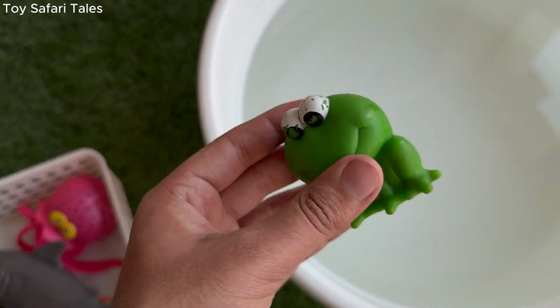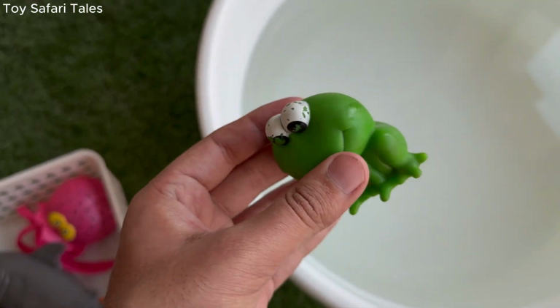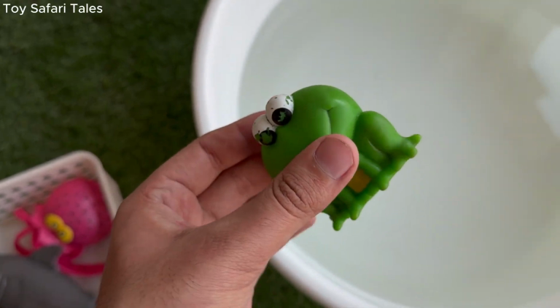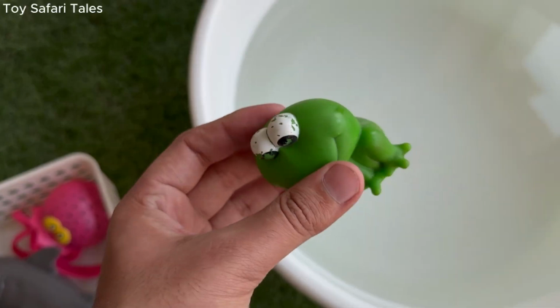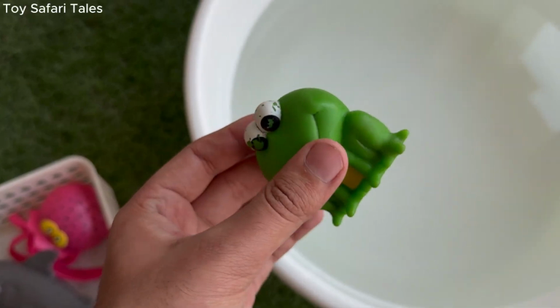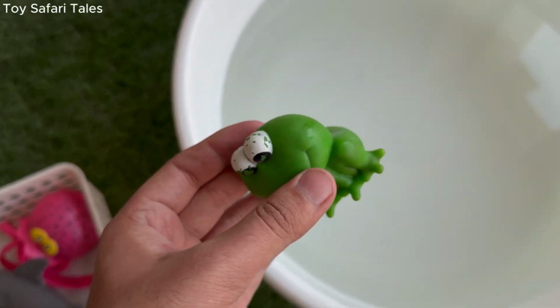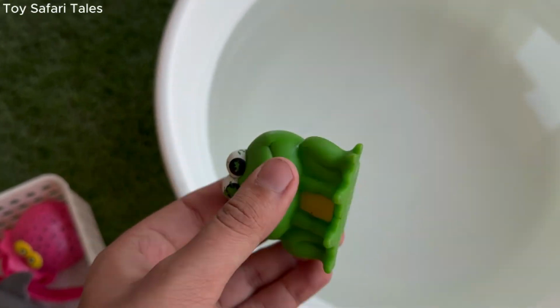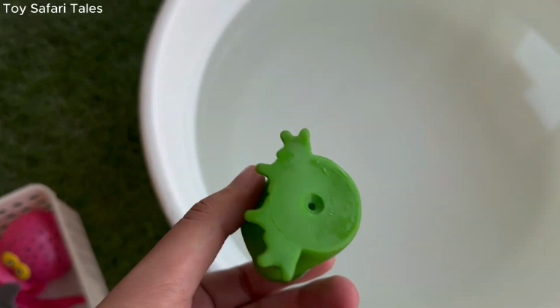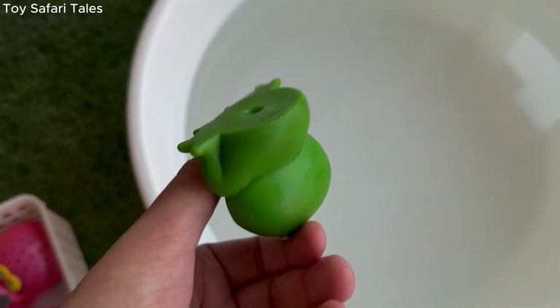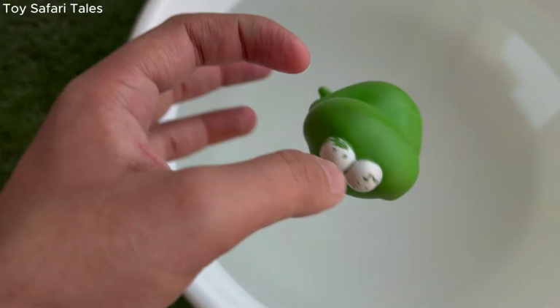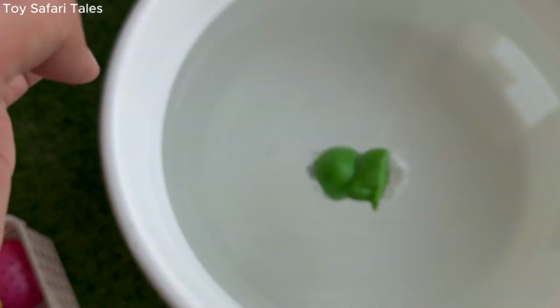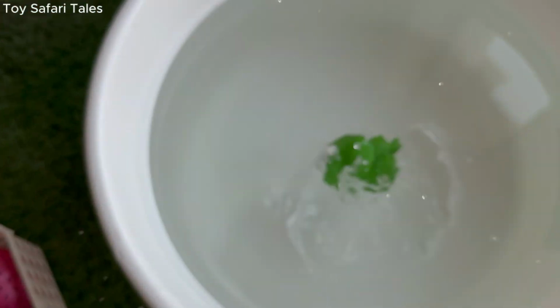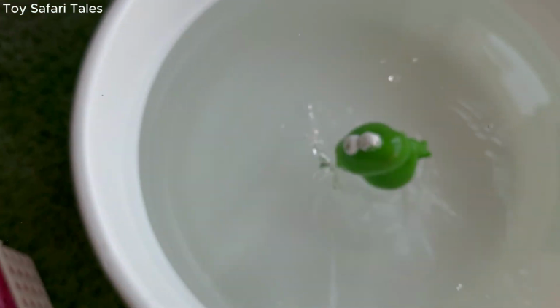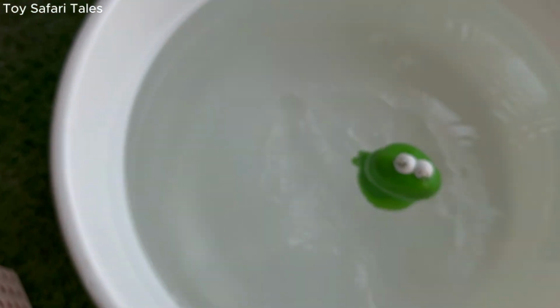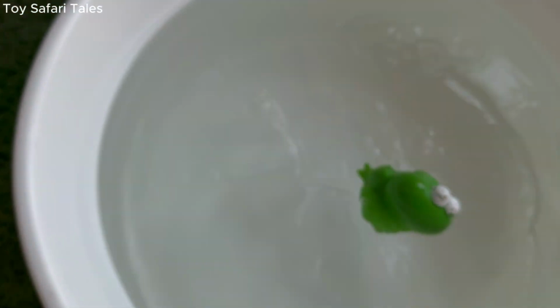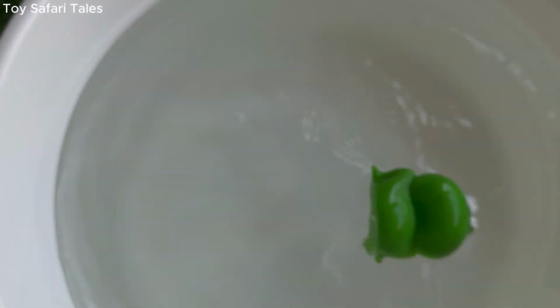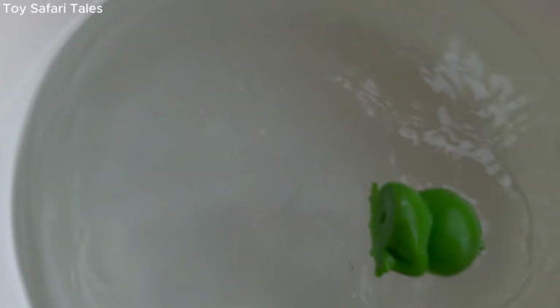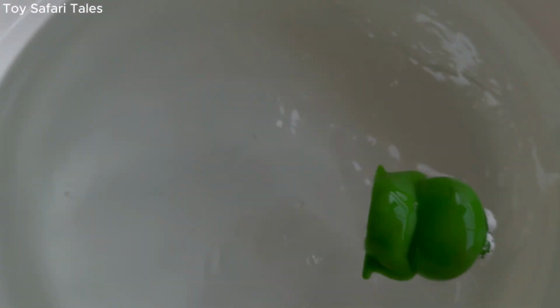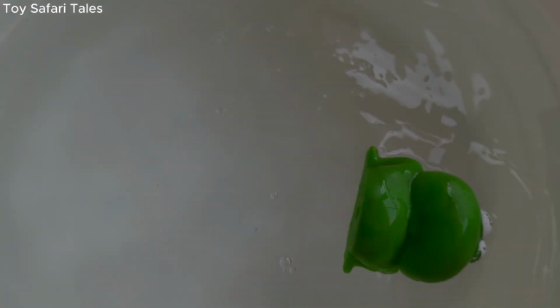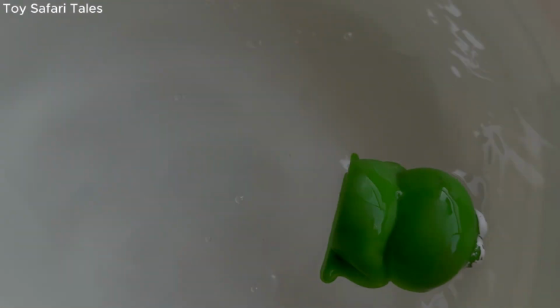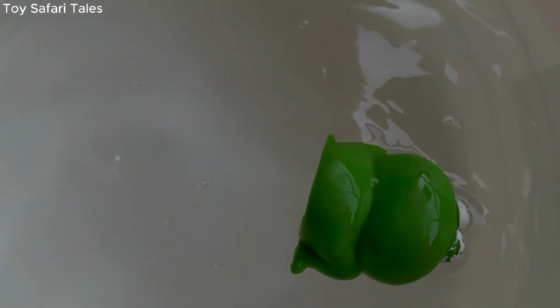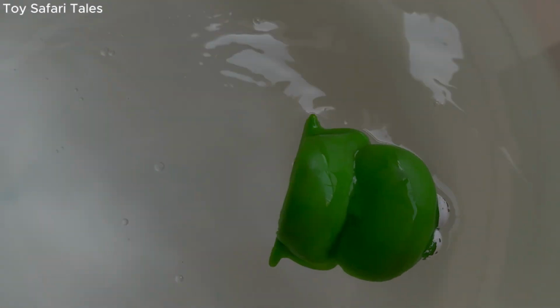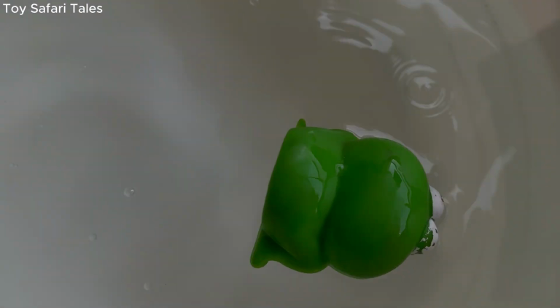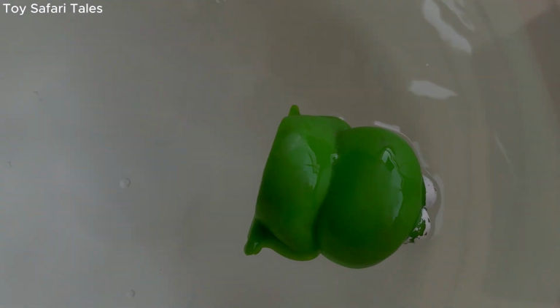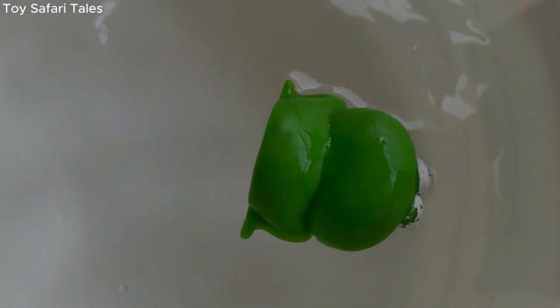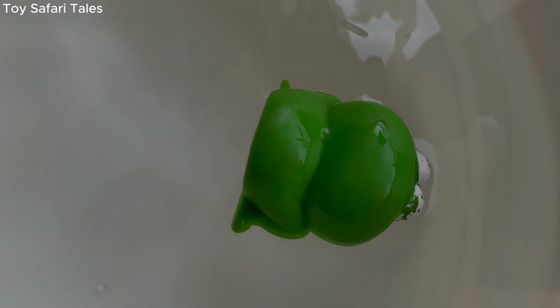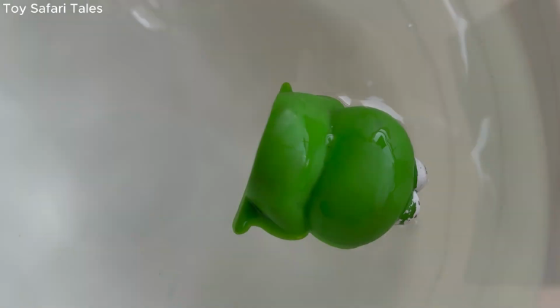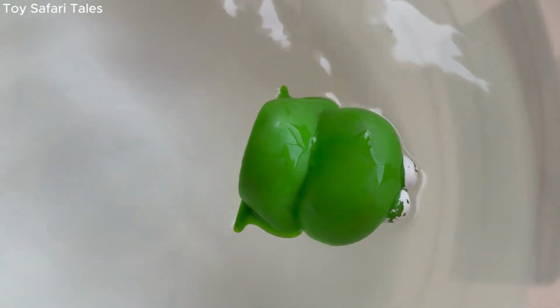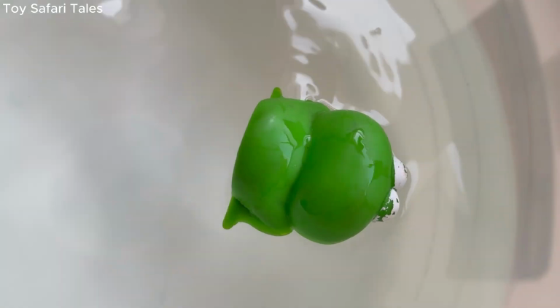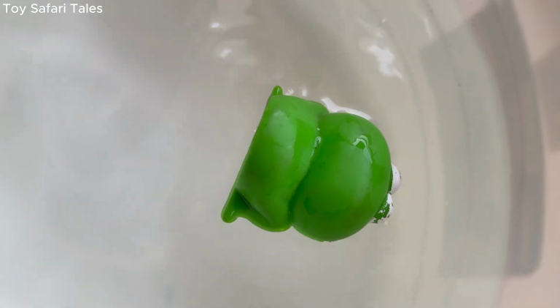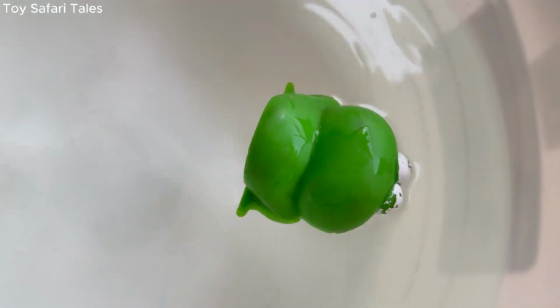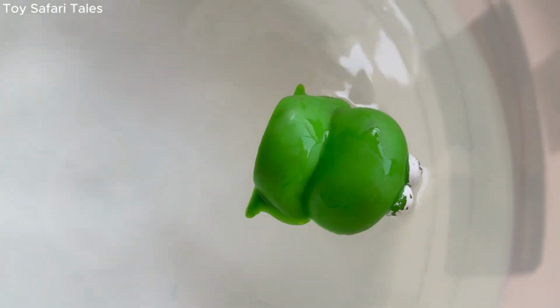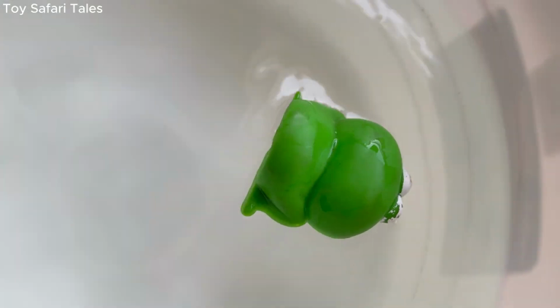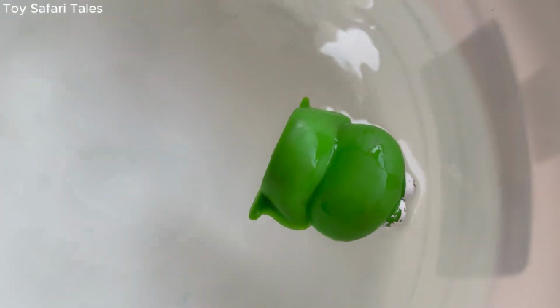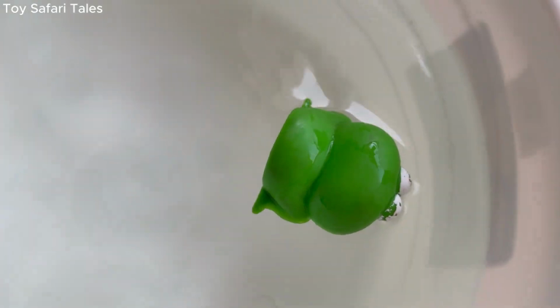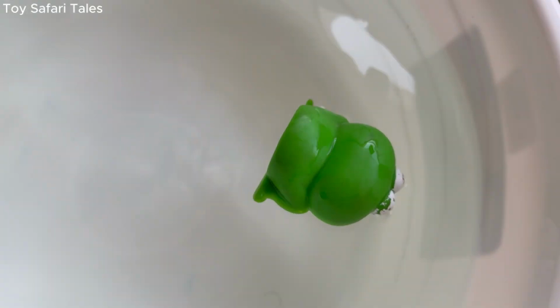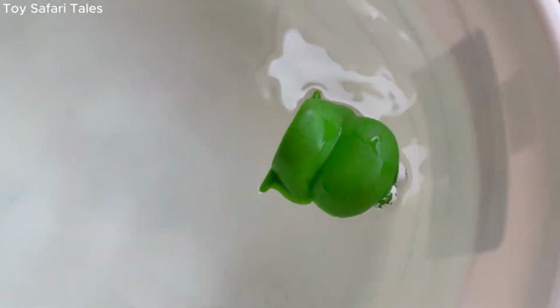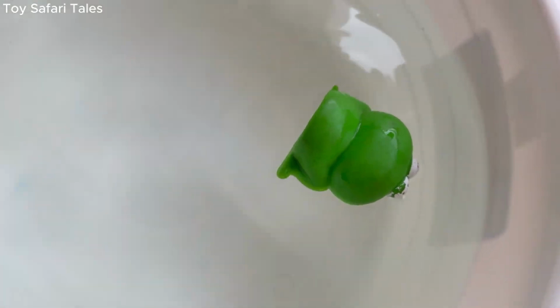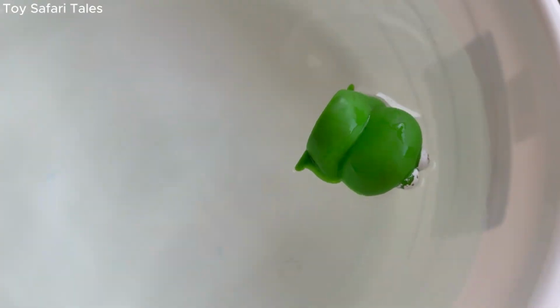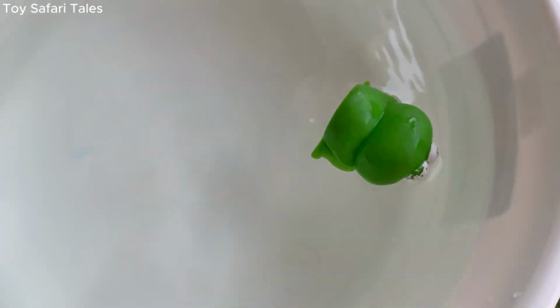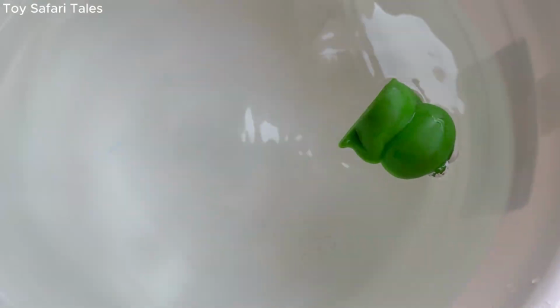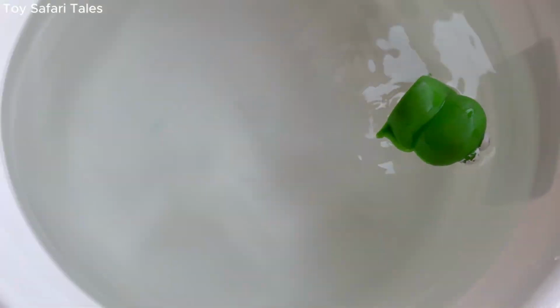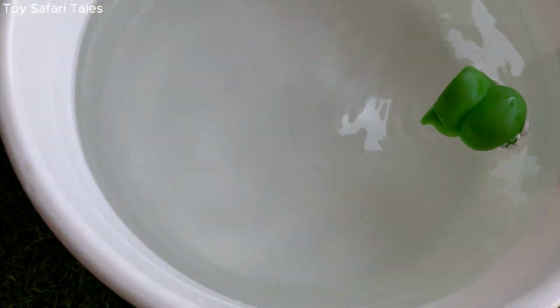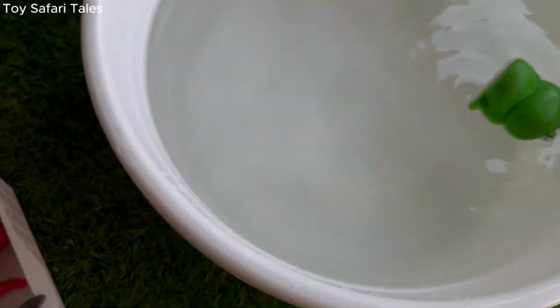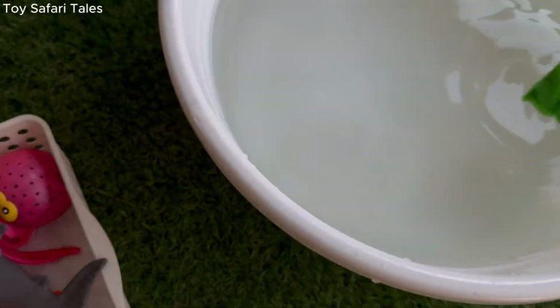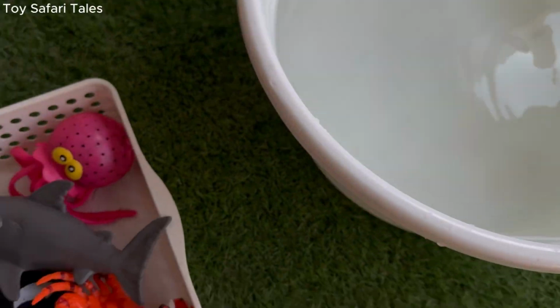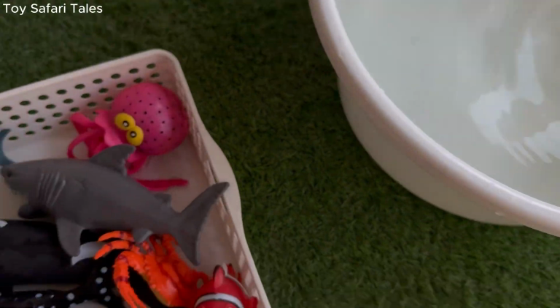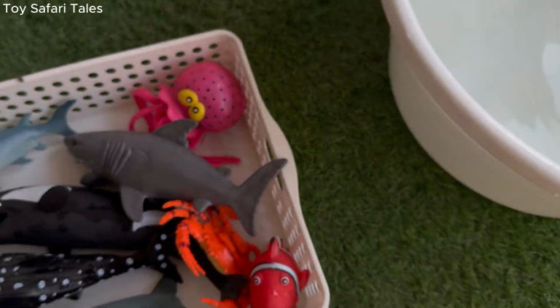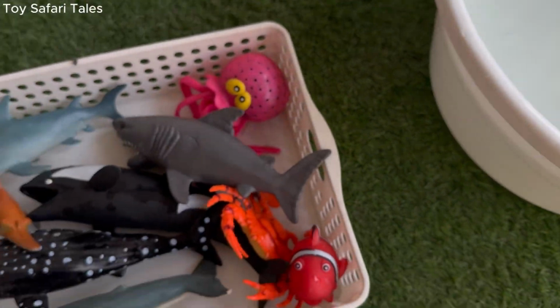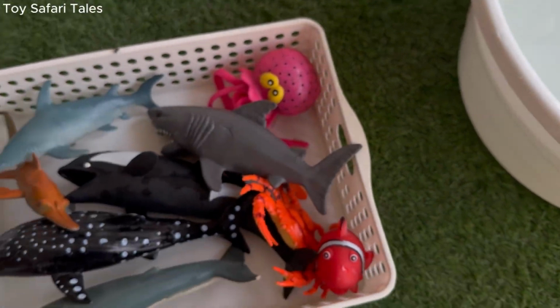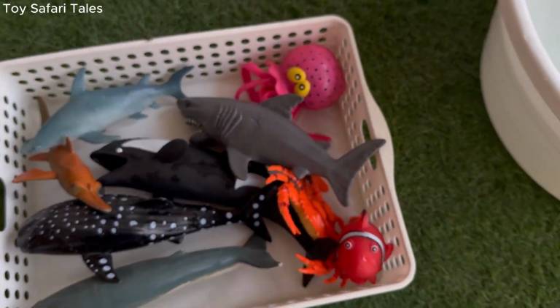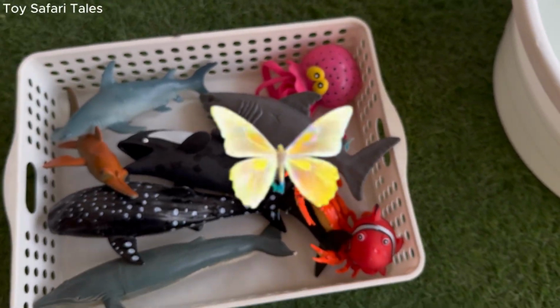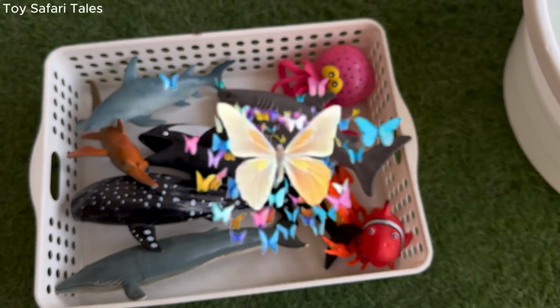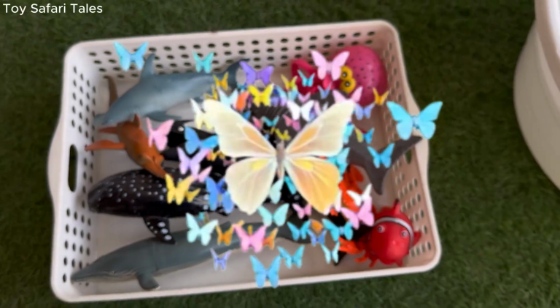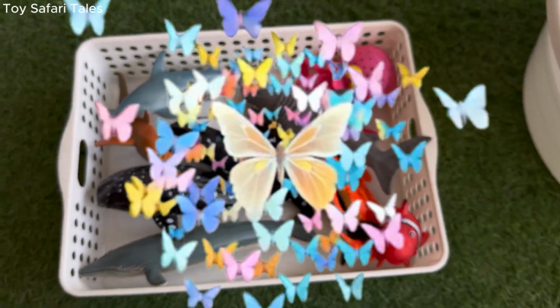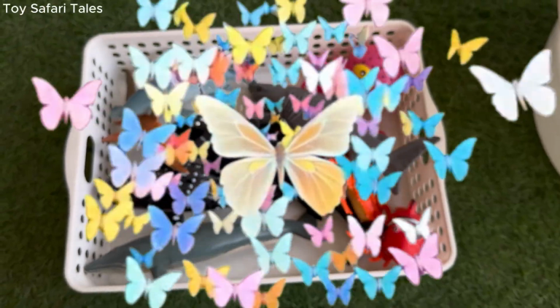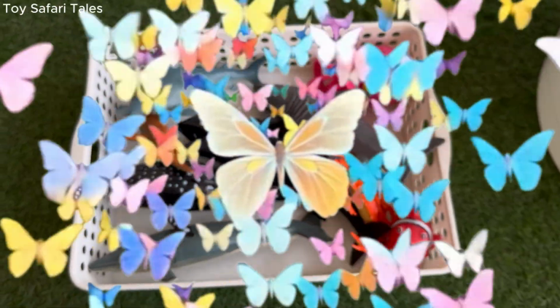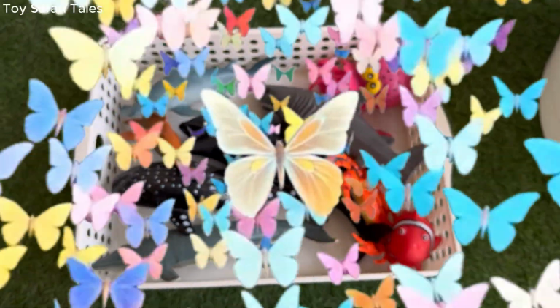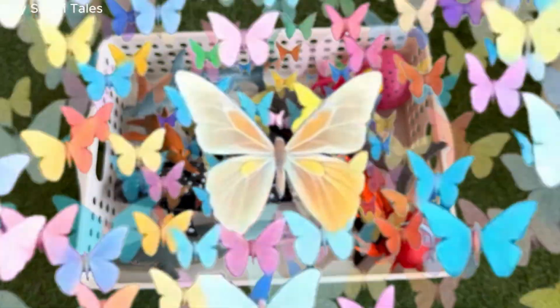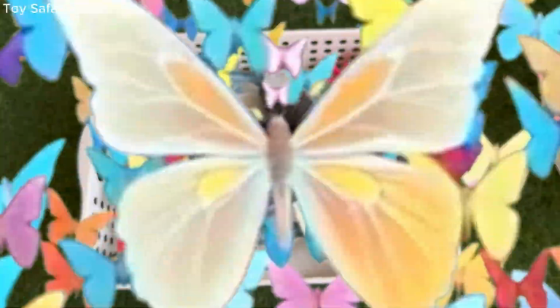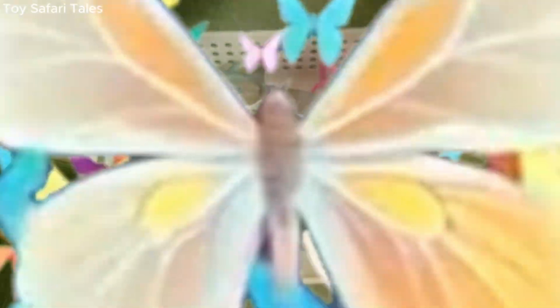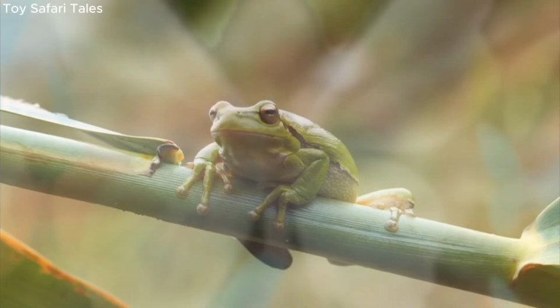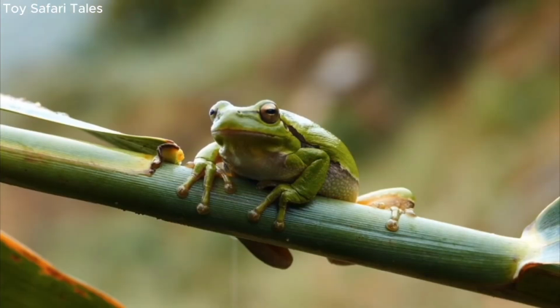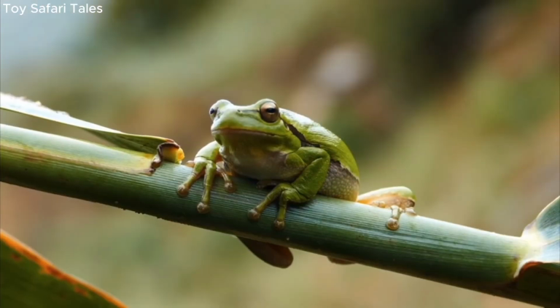Frog makes a ribbit sound, and its croaking helps frogs talk to each other, especially at night.